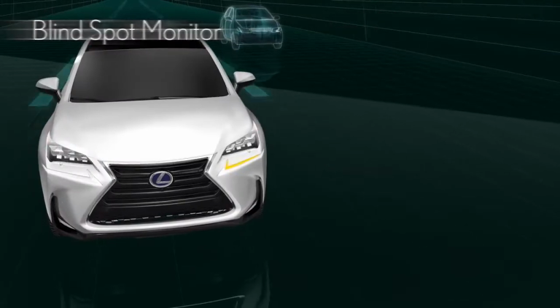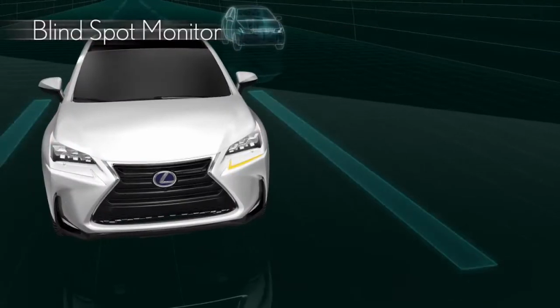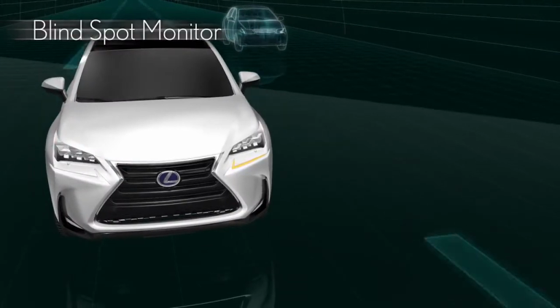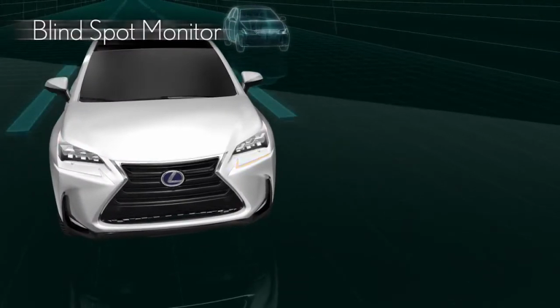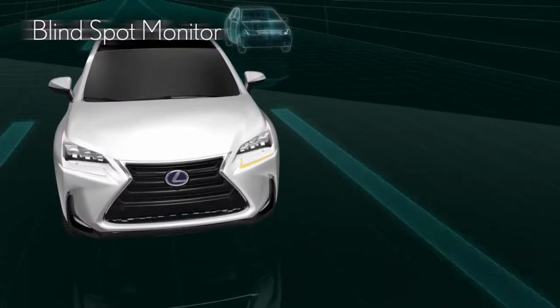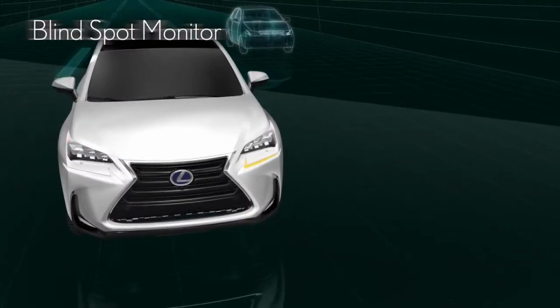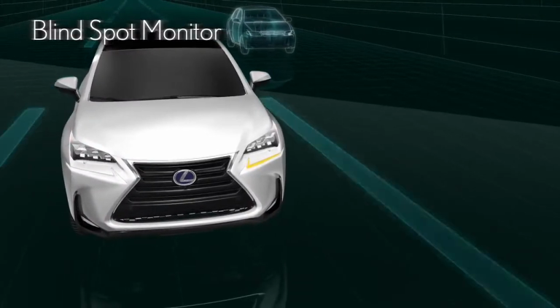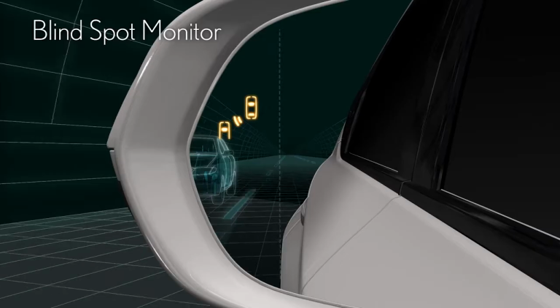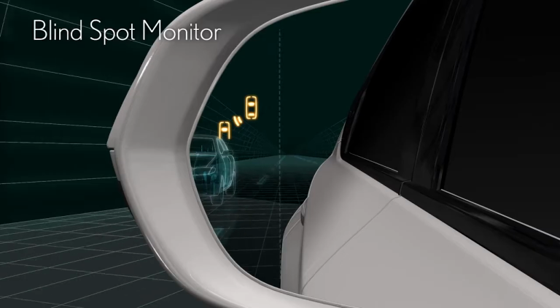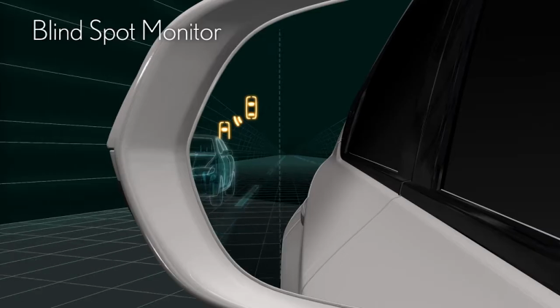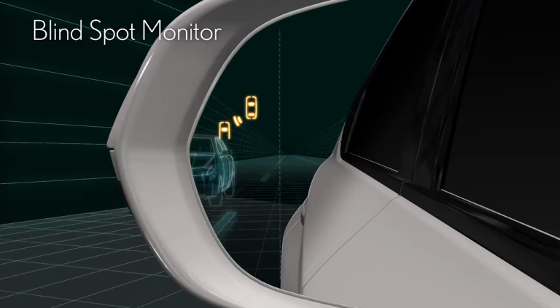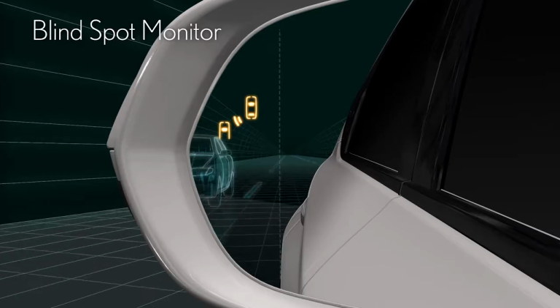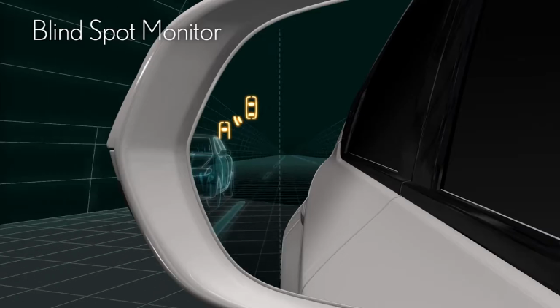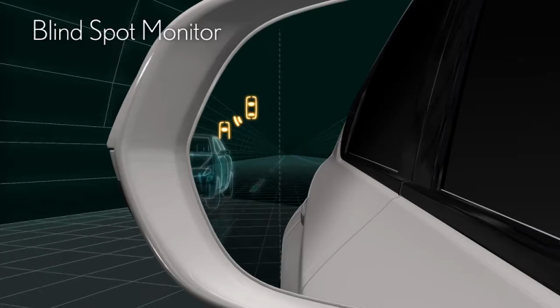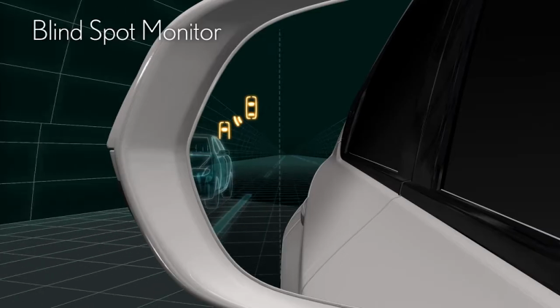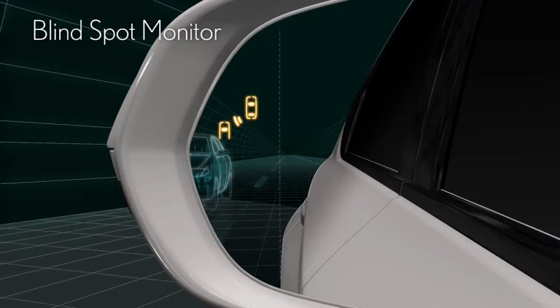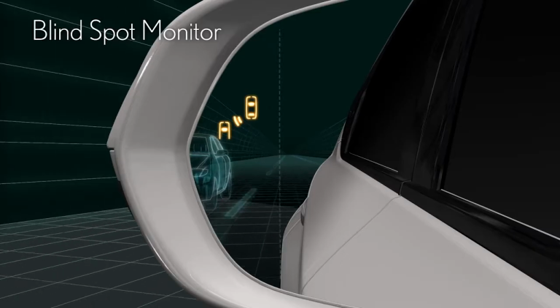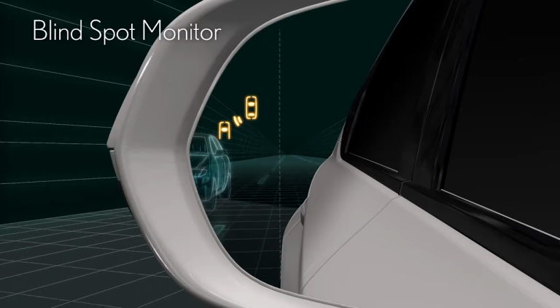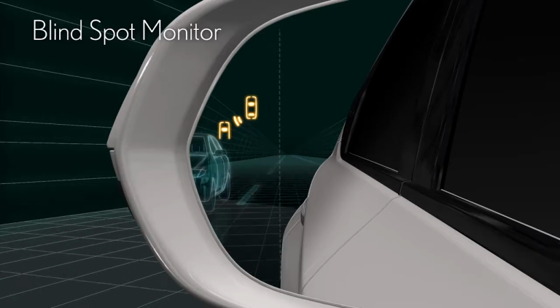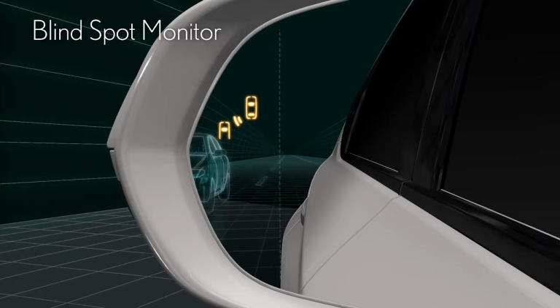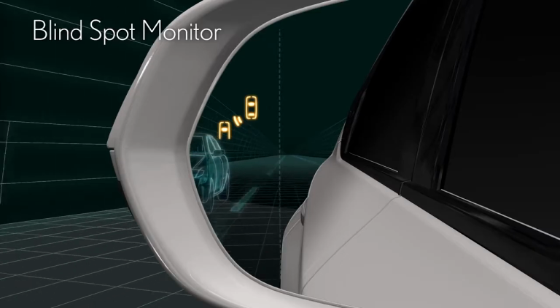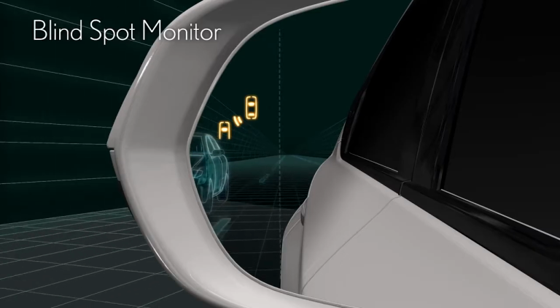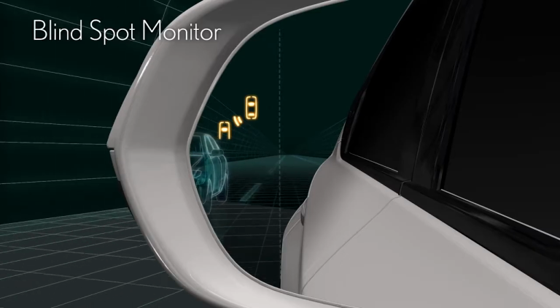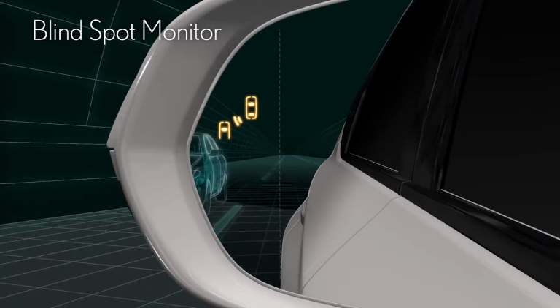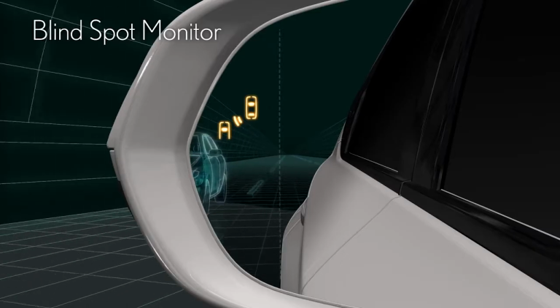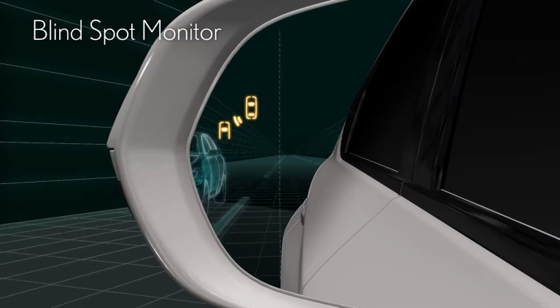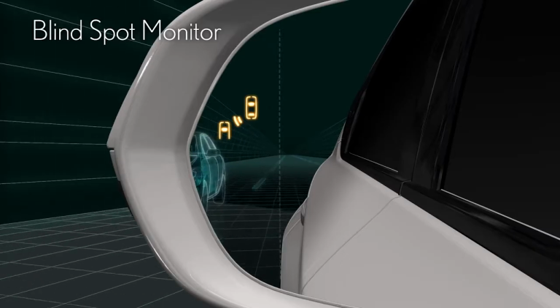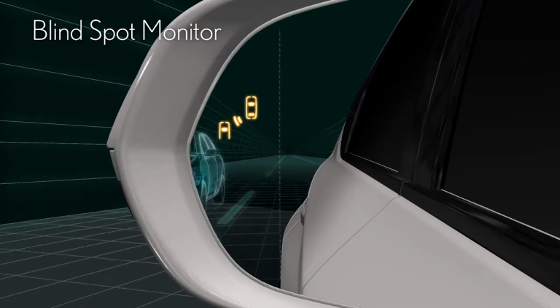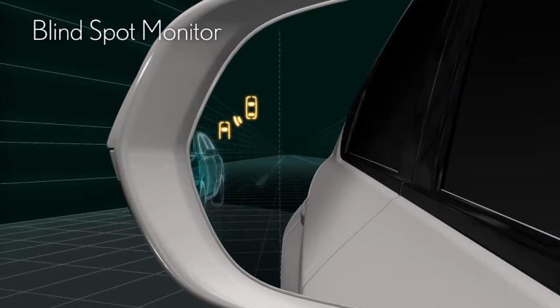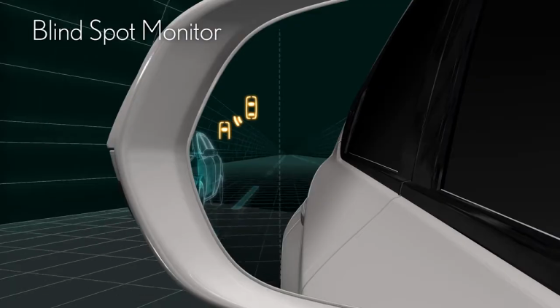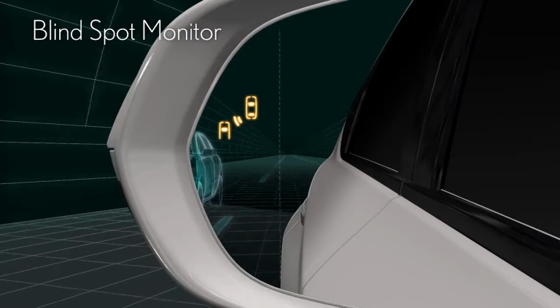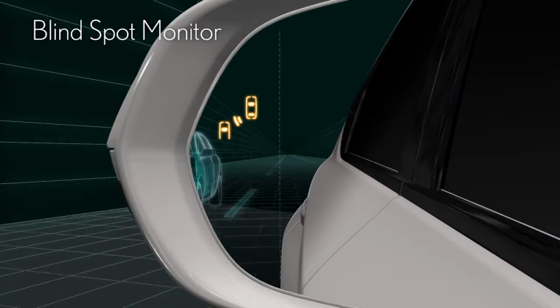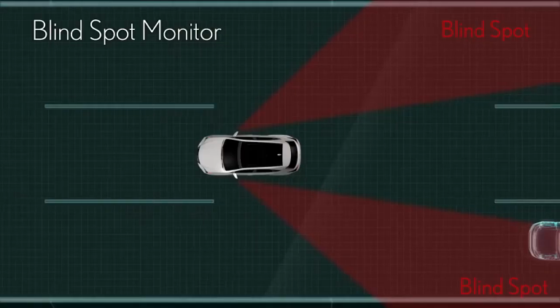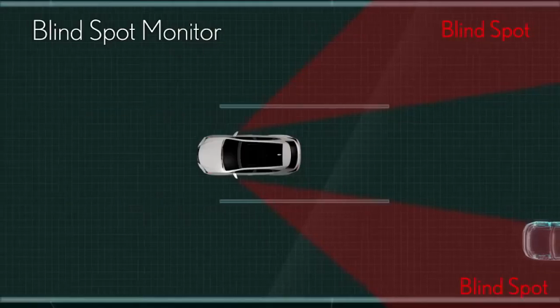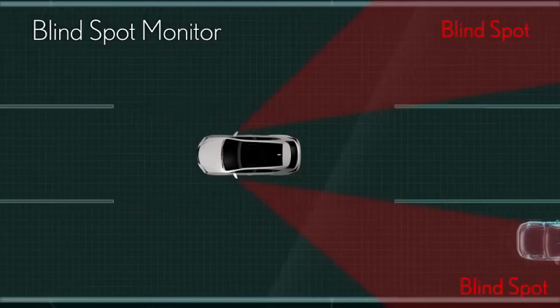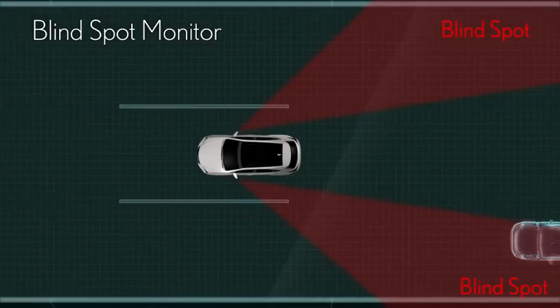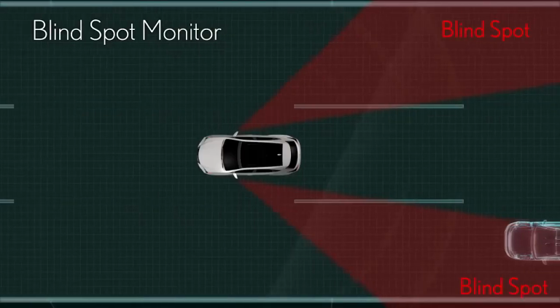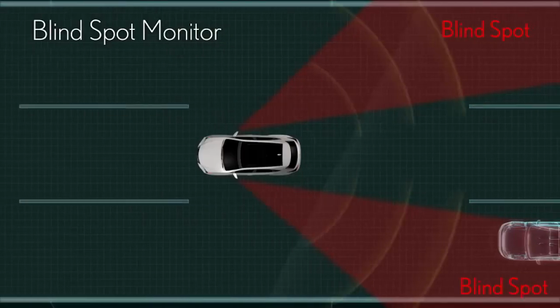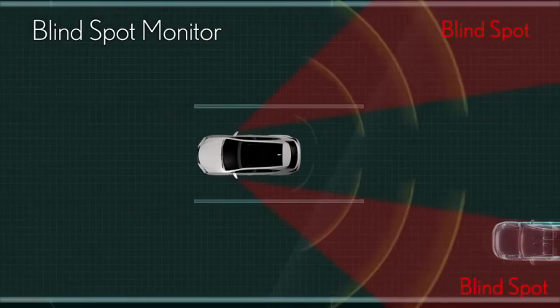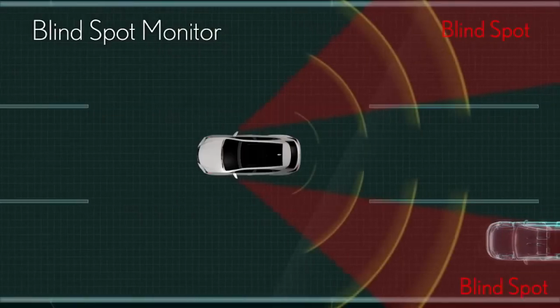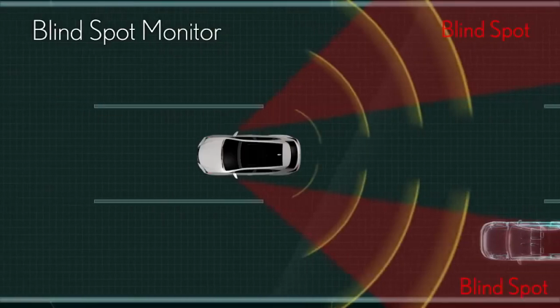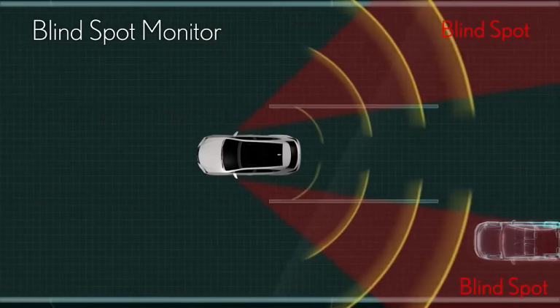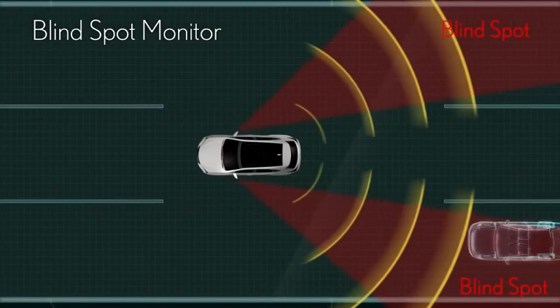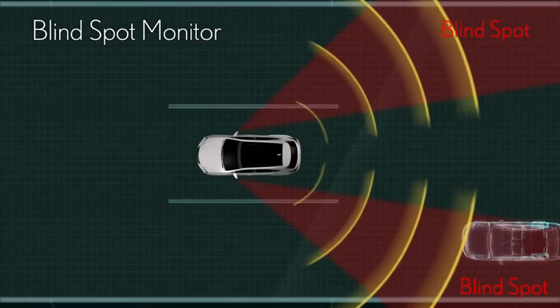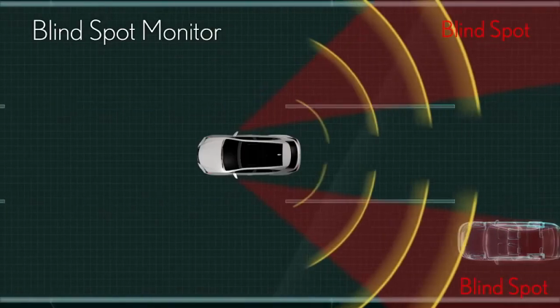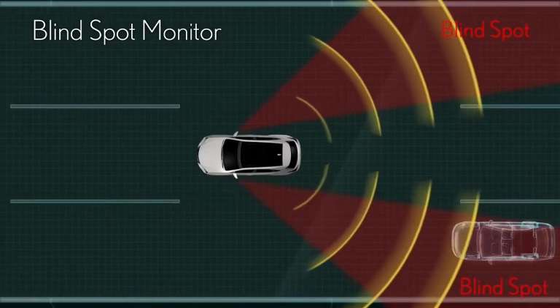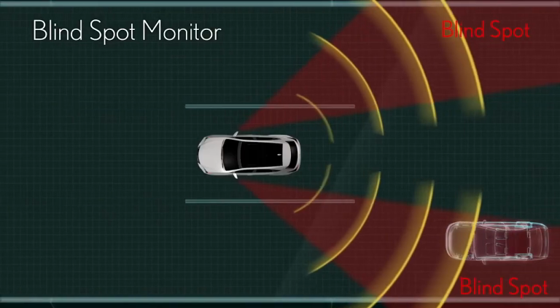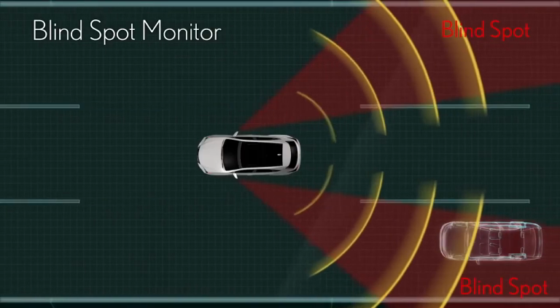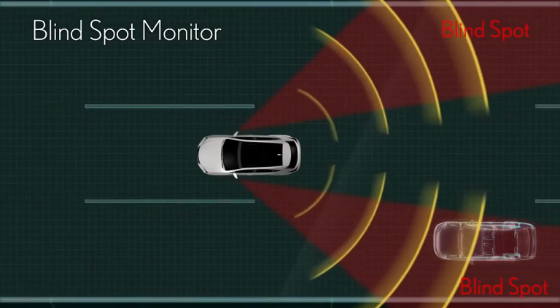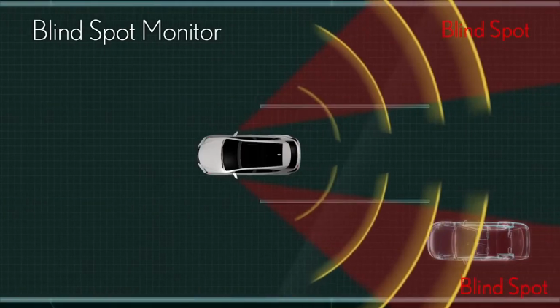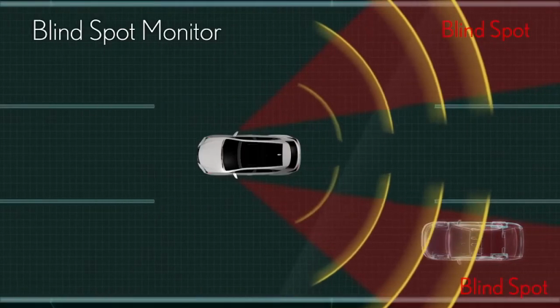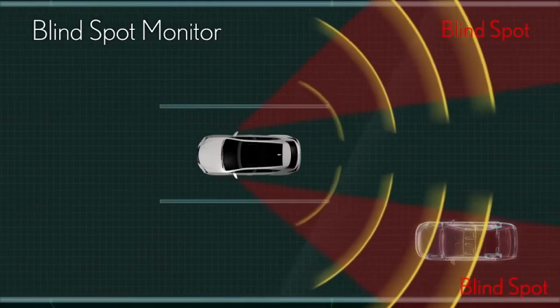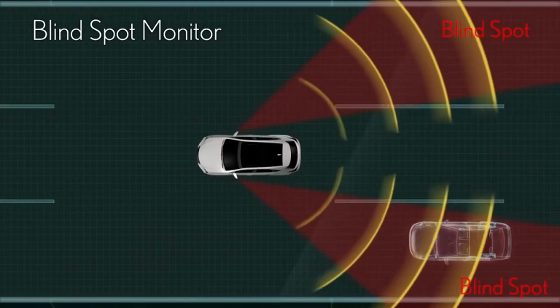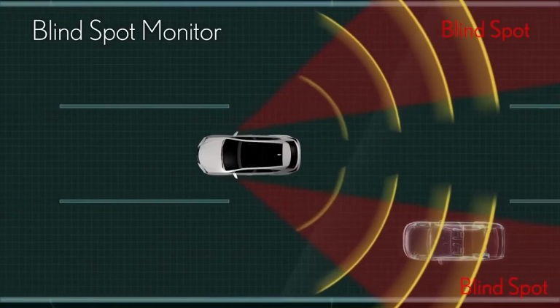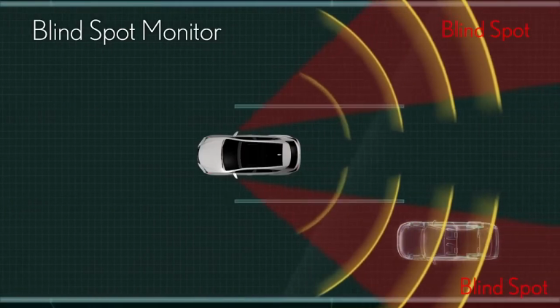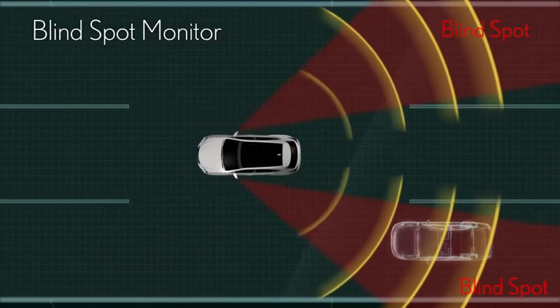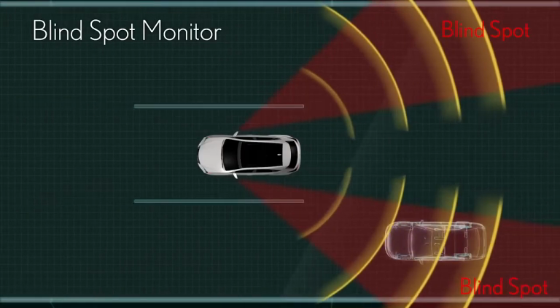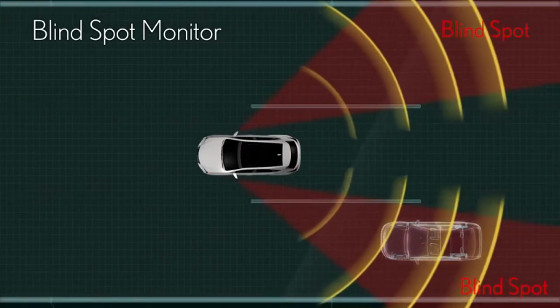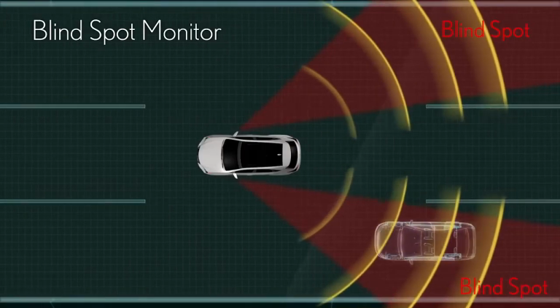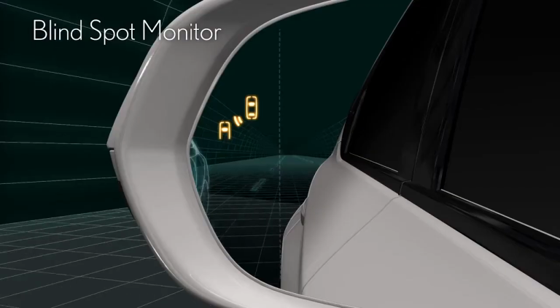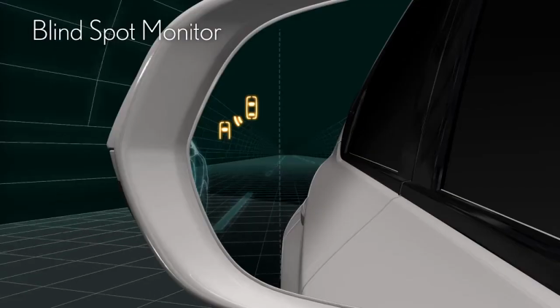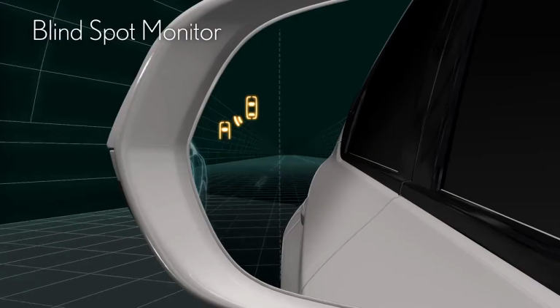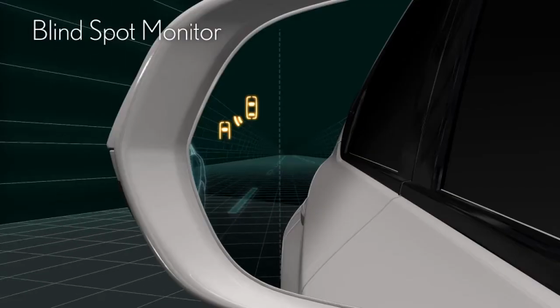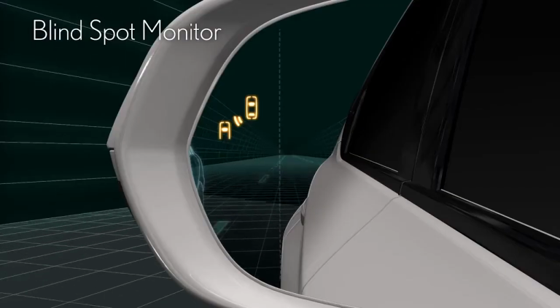Blind Spot Monitor detects vehicles in the driver's blind spots in adjacent lanes and alerts the driver with a flash signal on the side mirror.